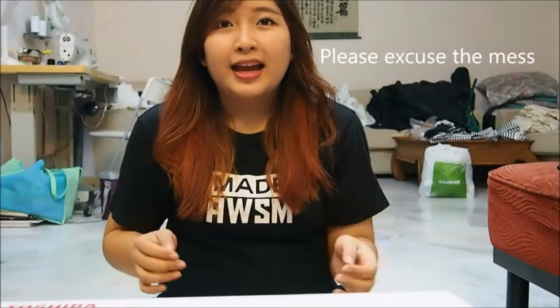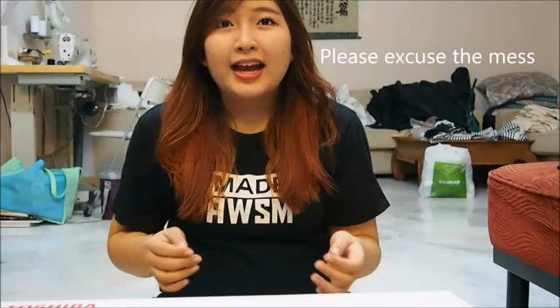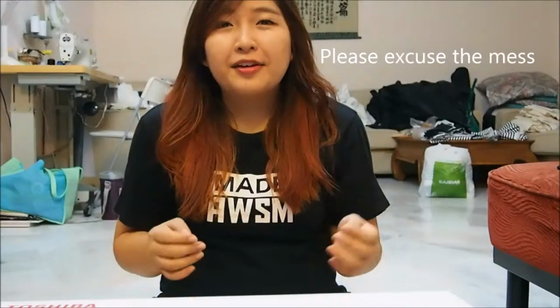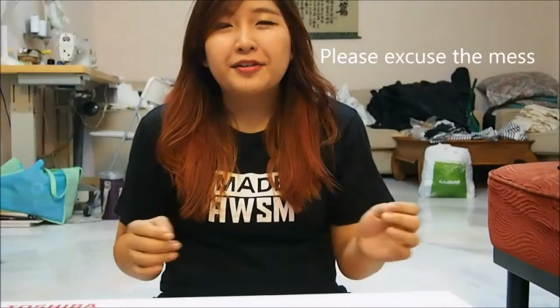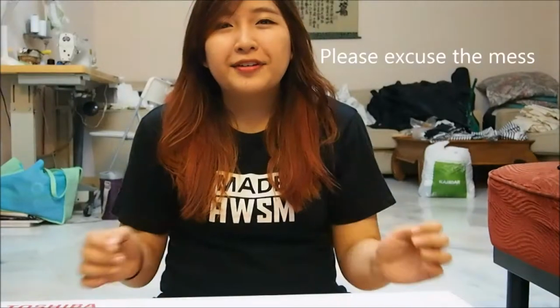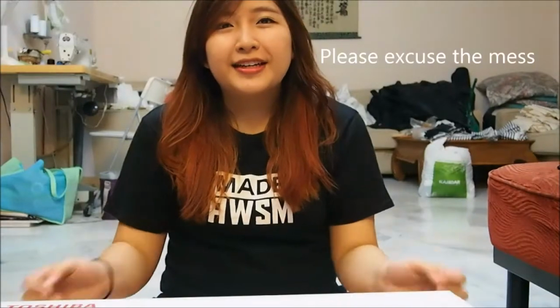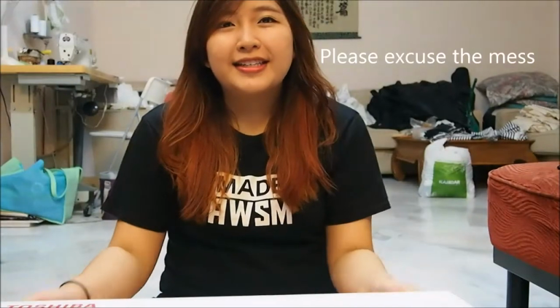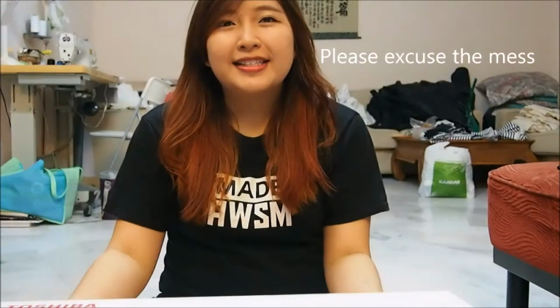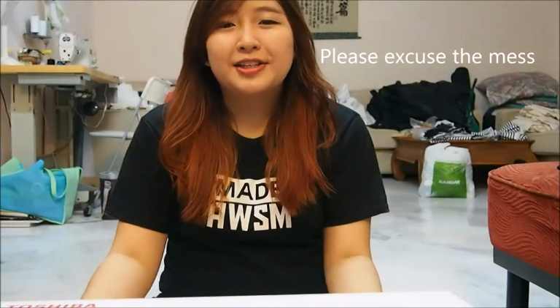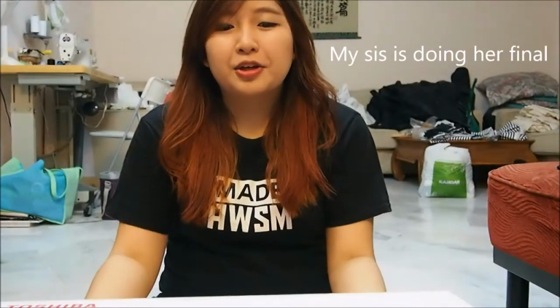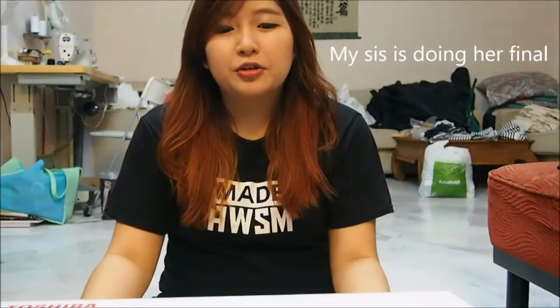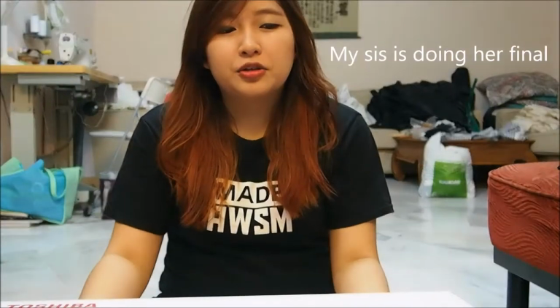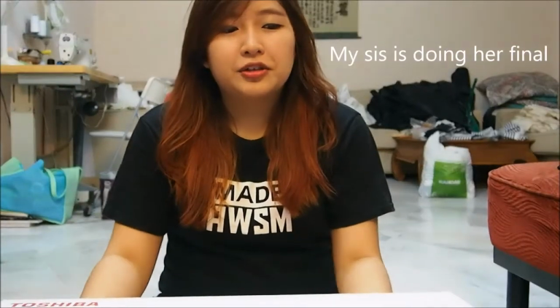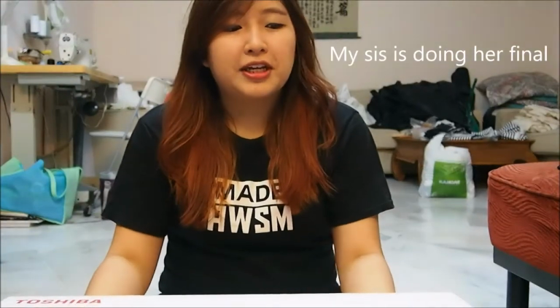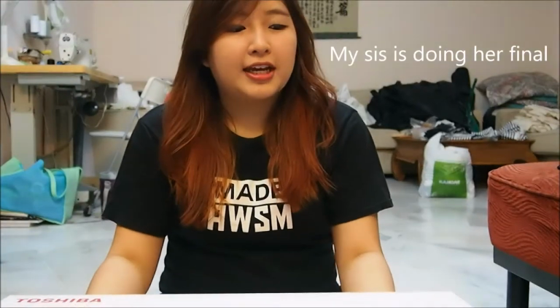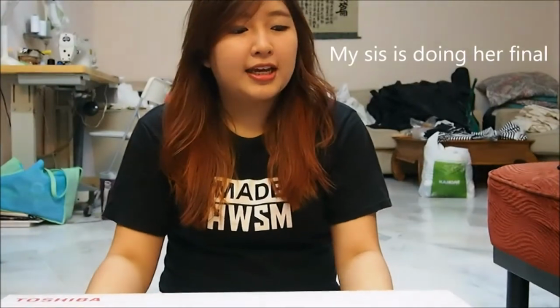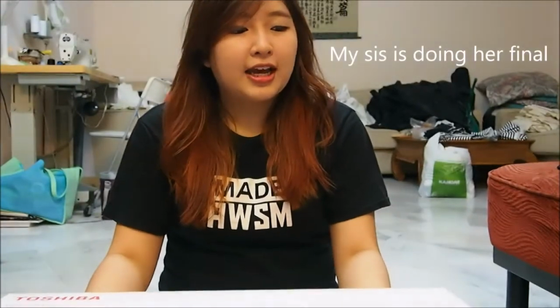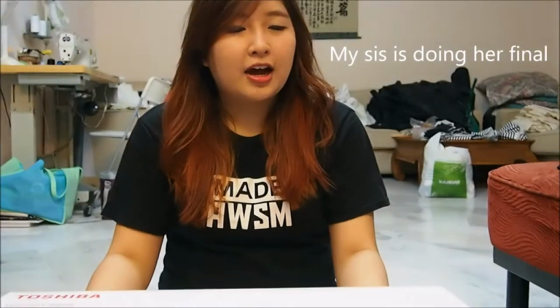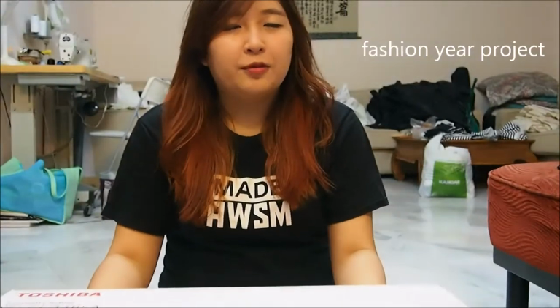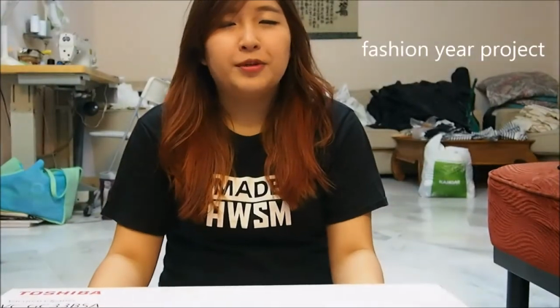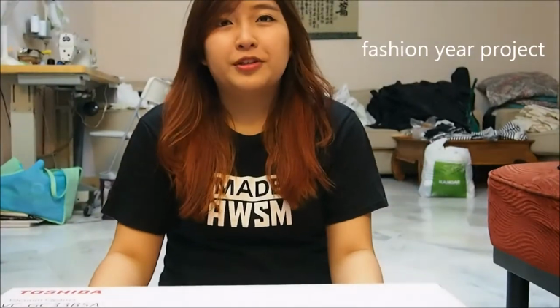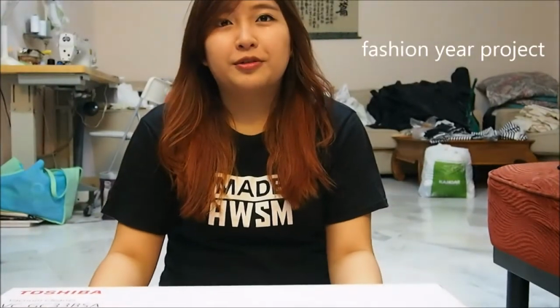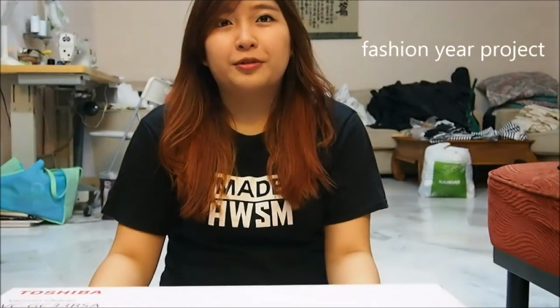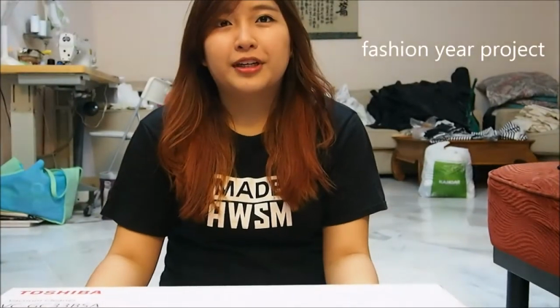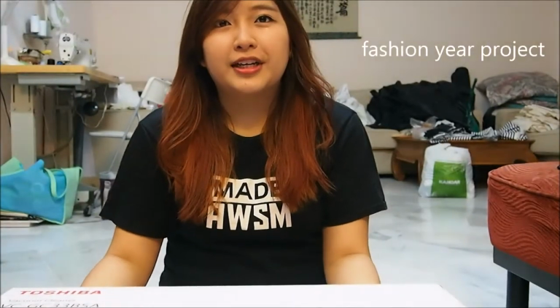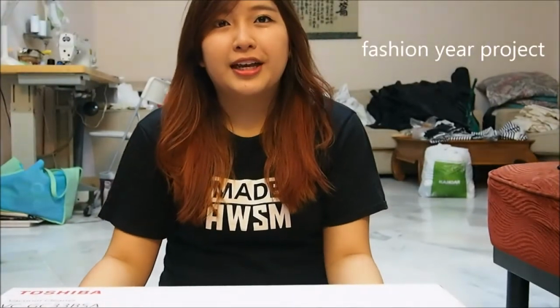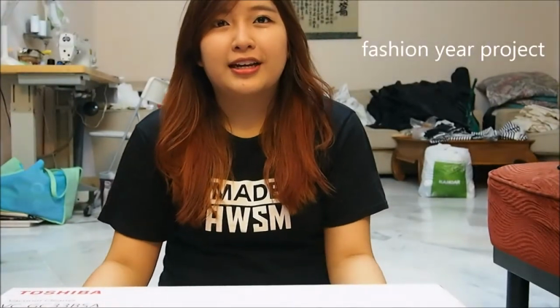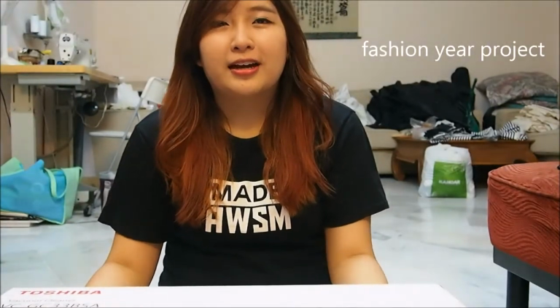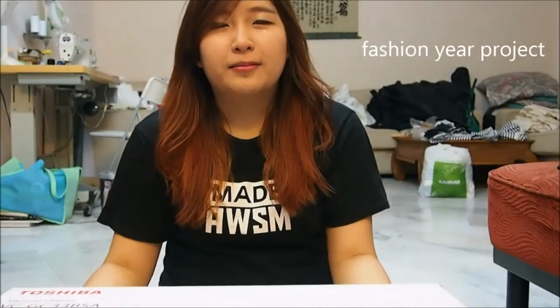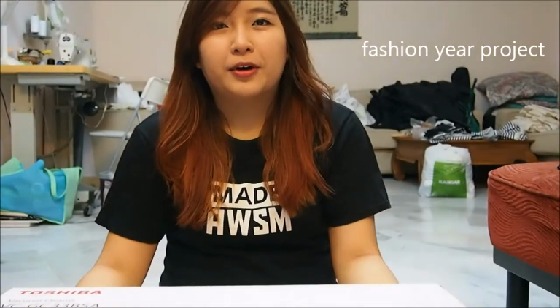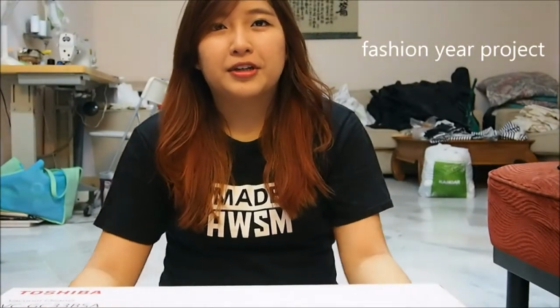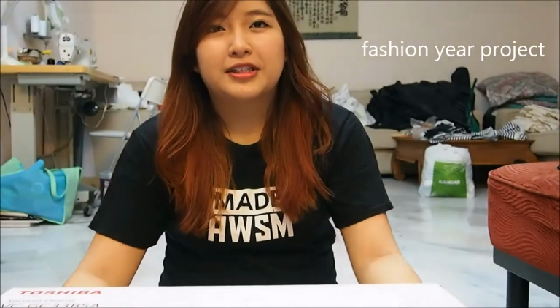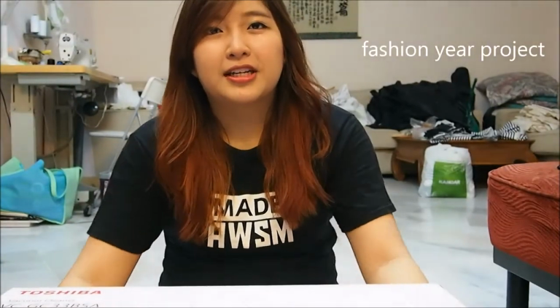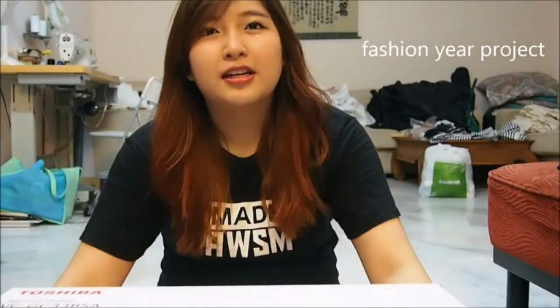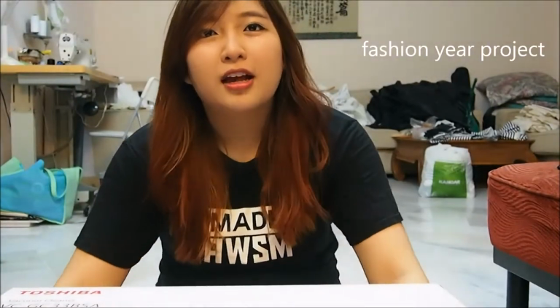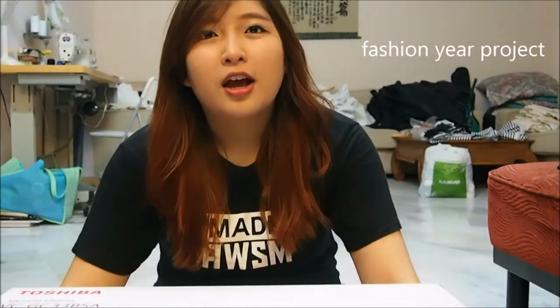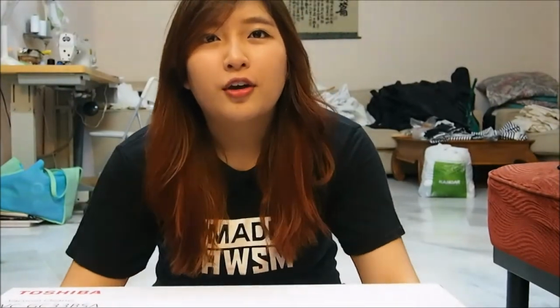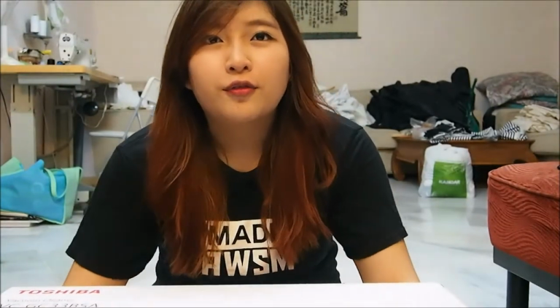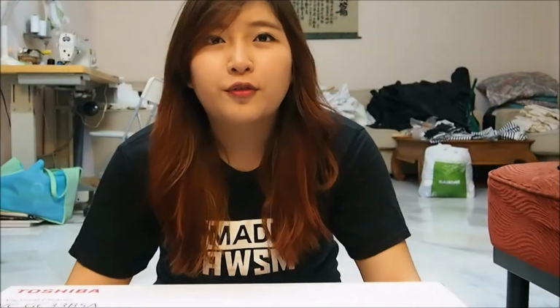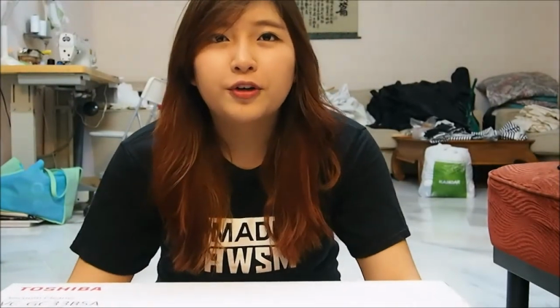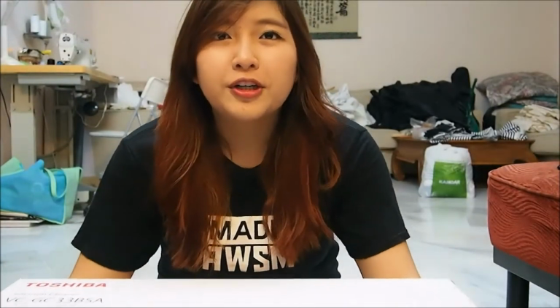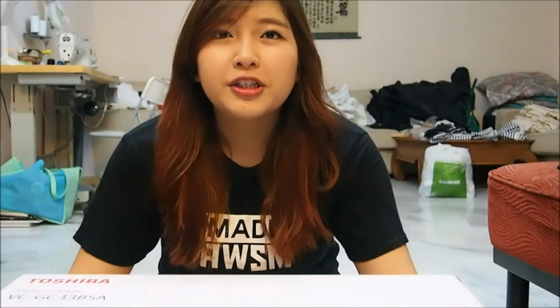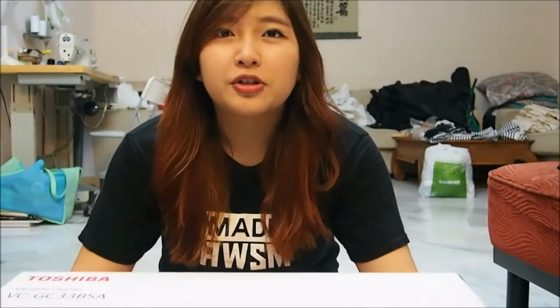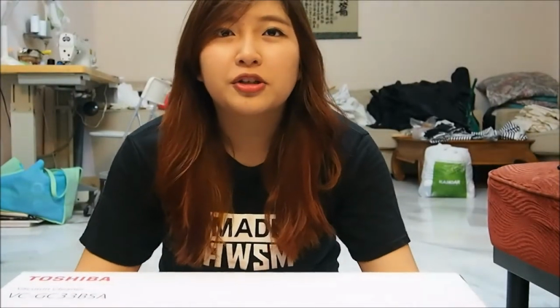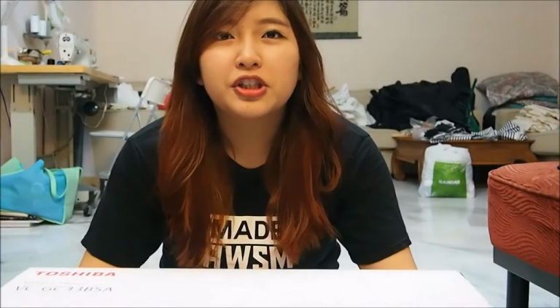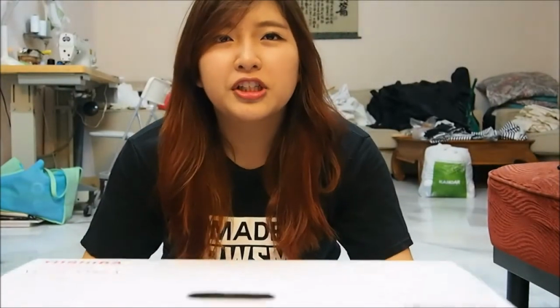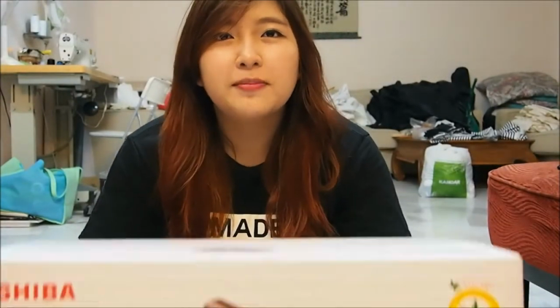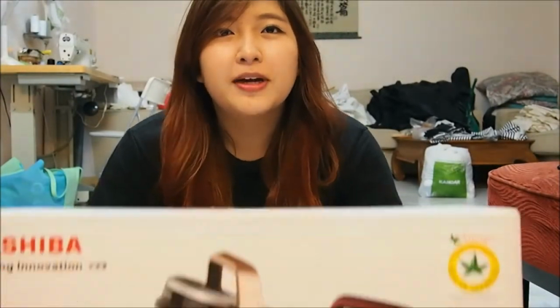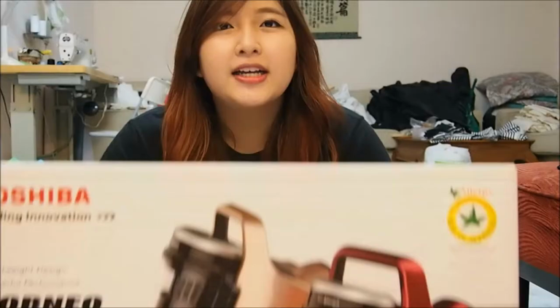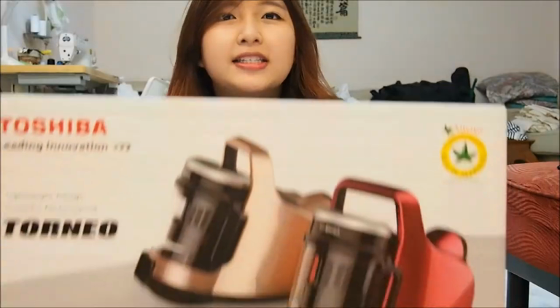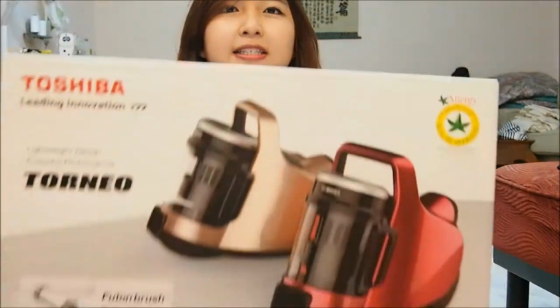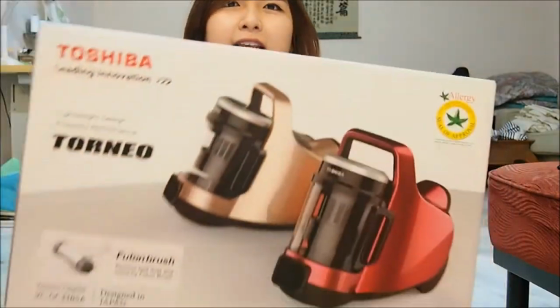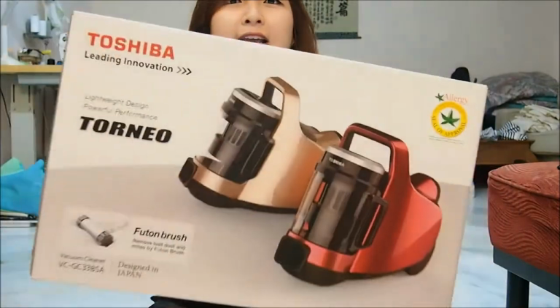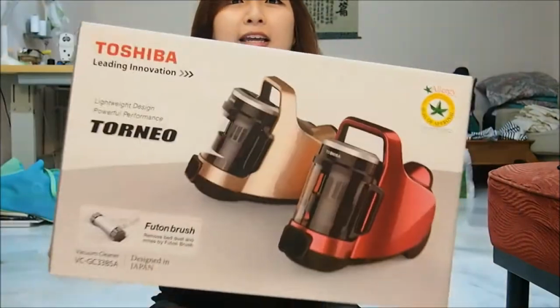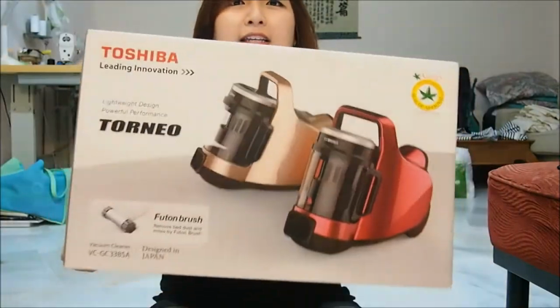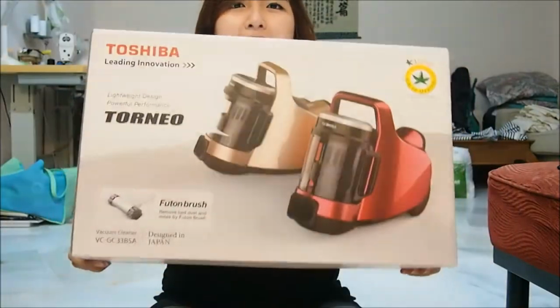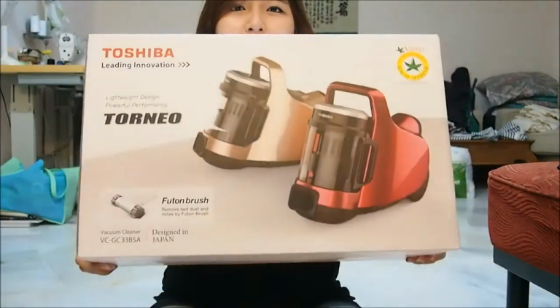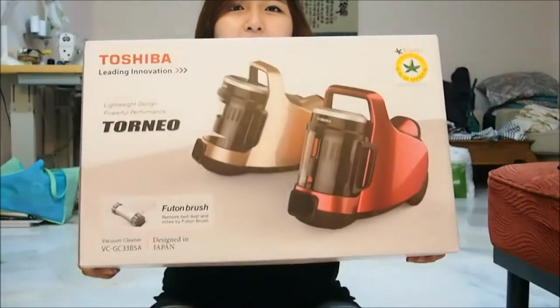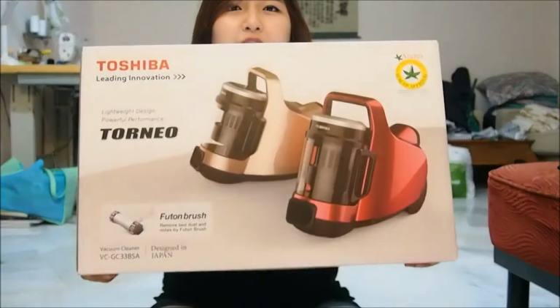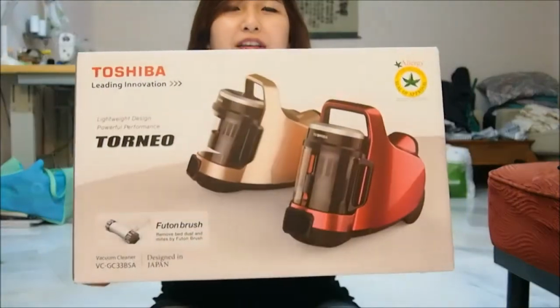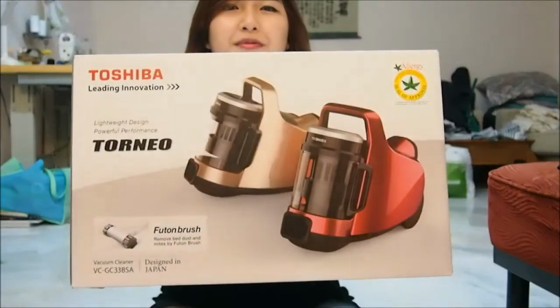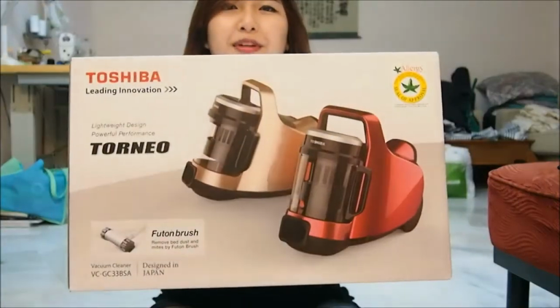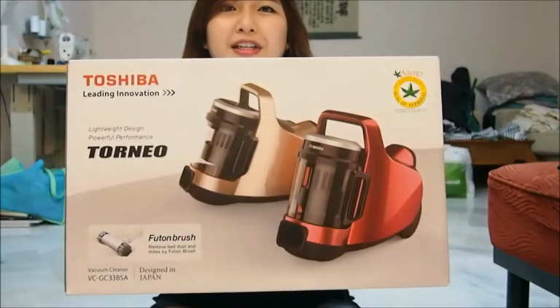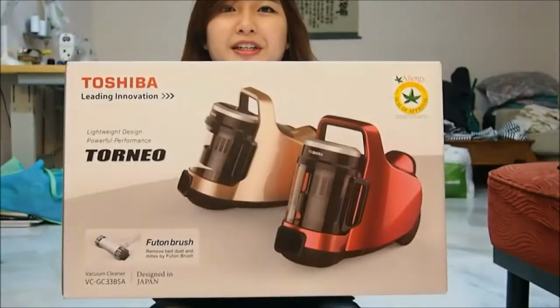Hi everyone! So today I'll be doing an unboxing for Toshiba's new vacuum cleaner.